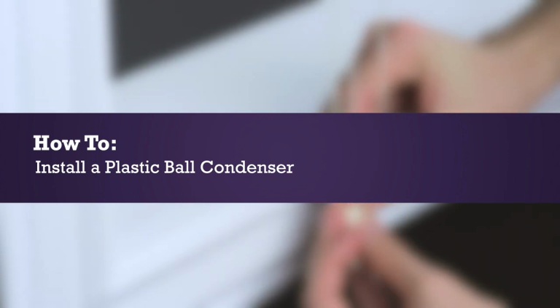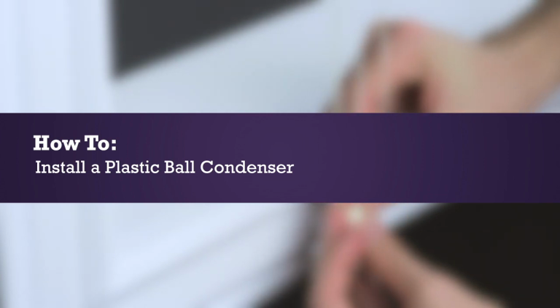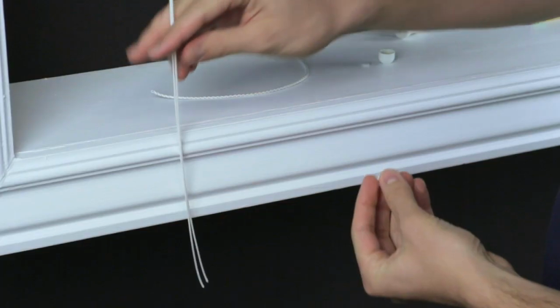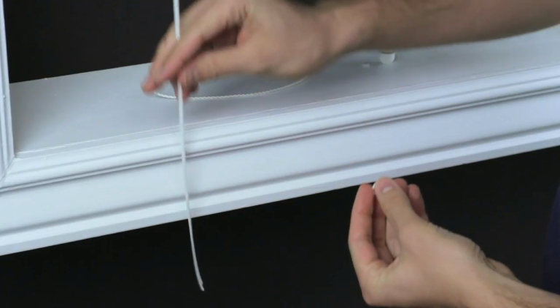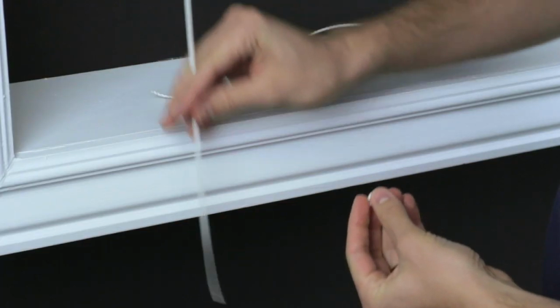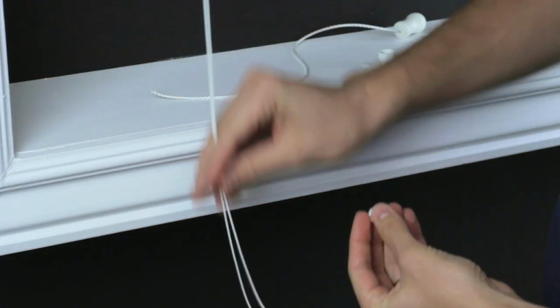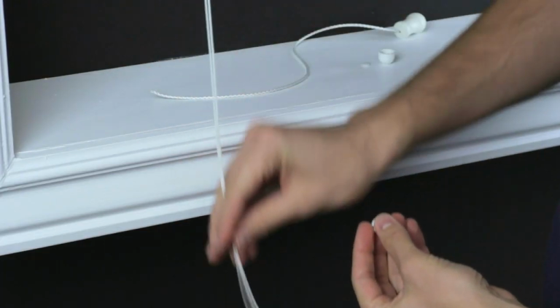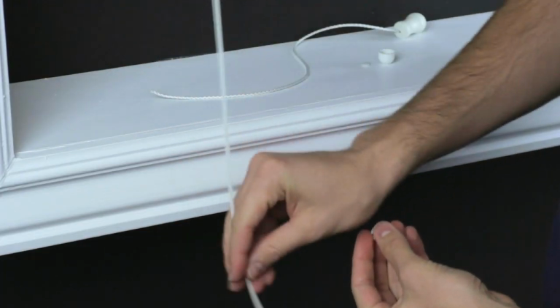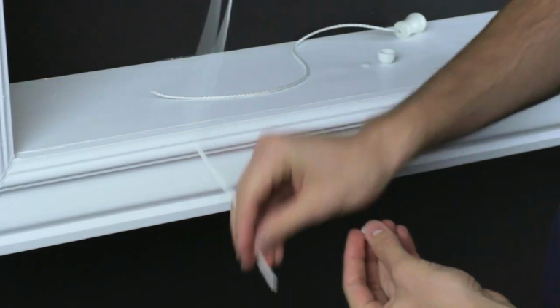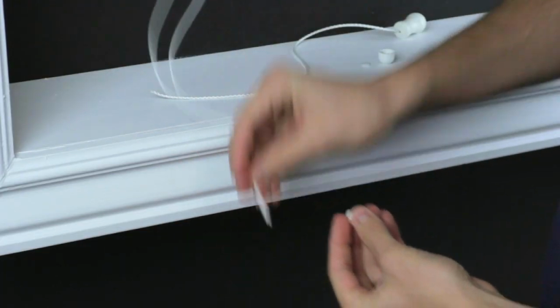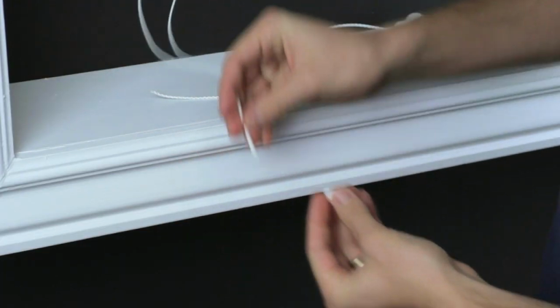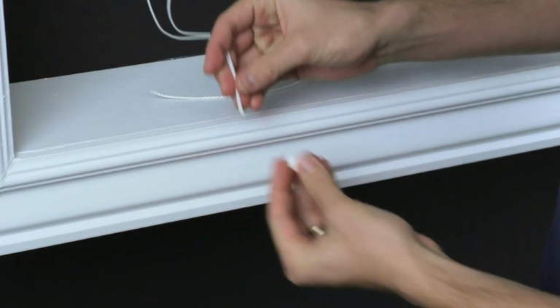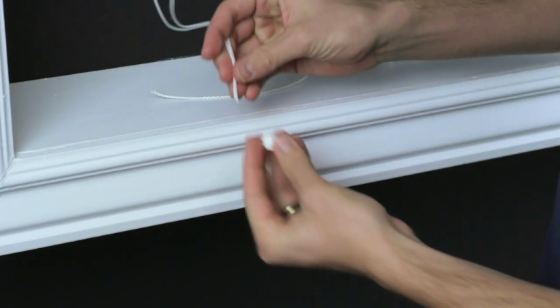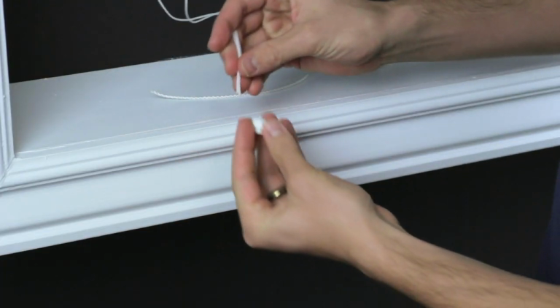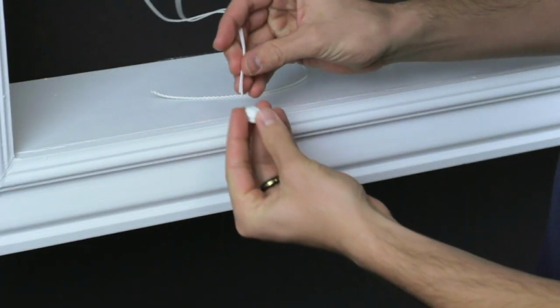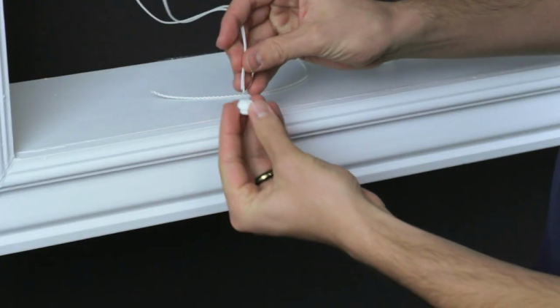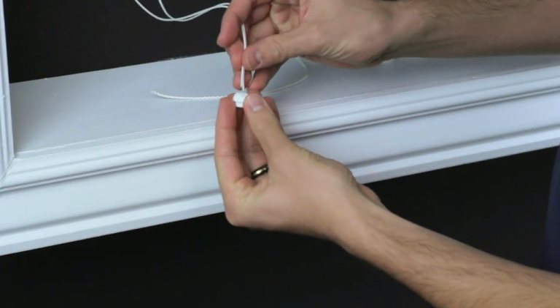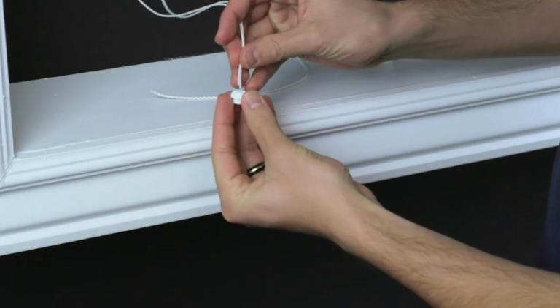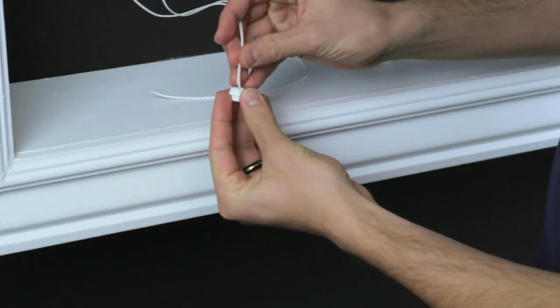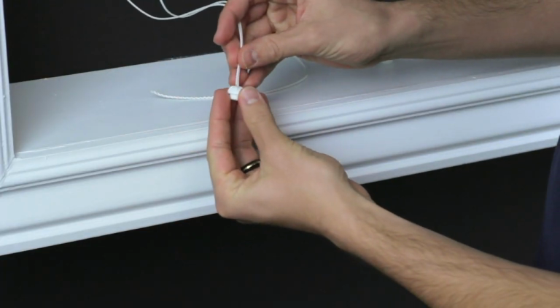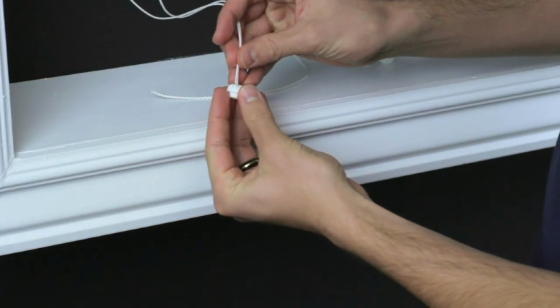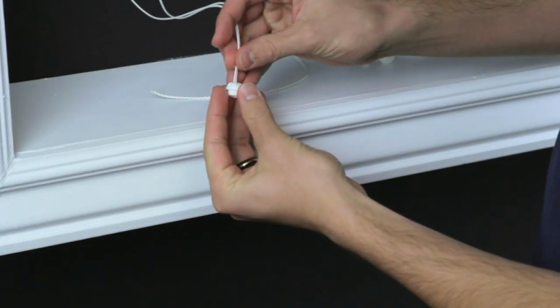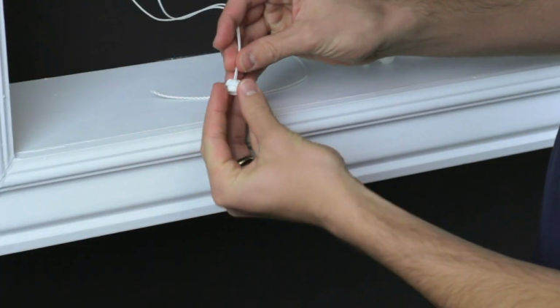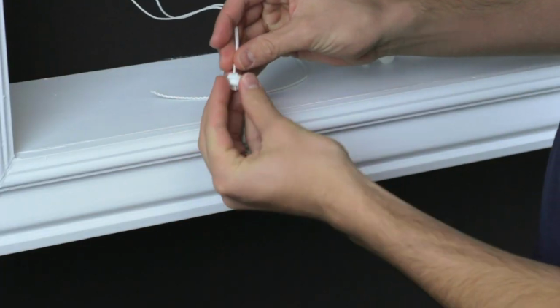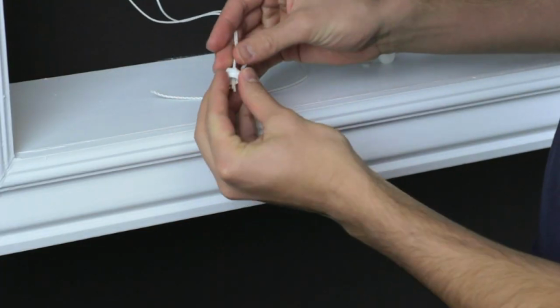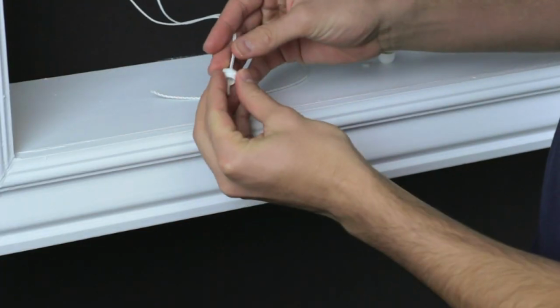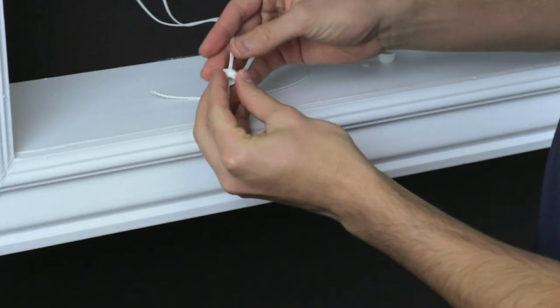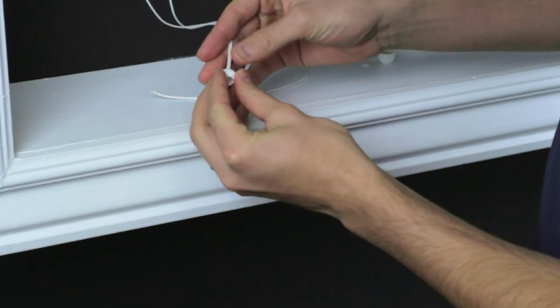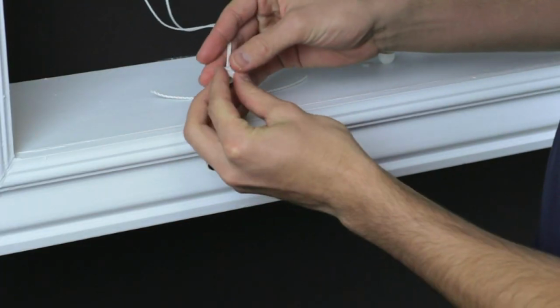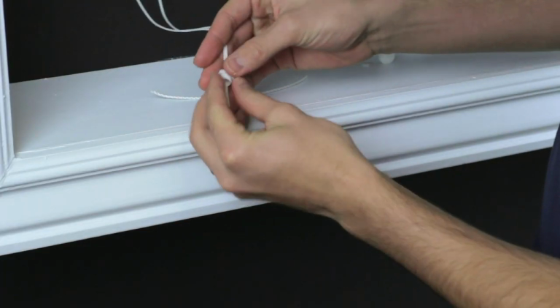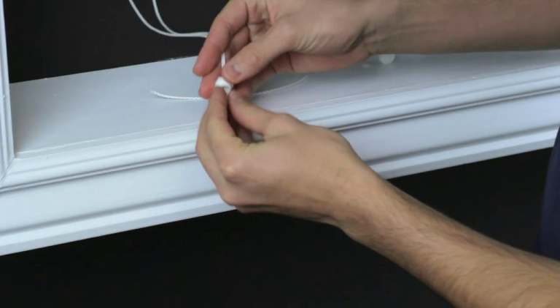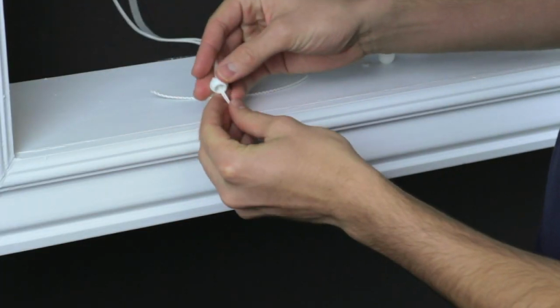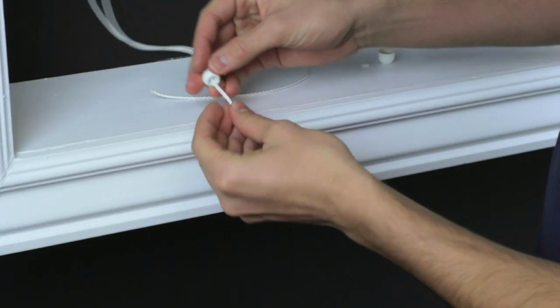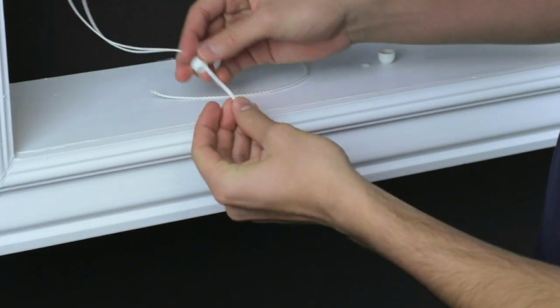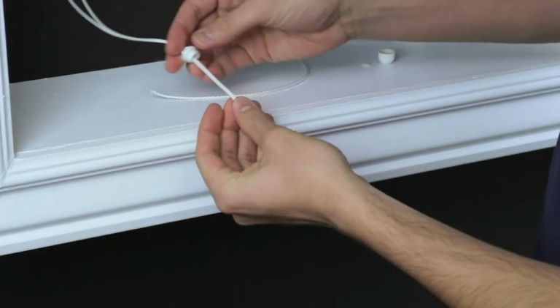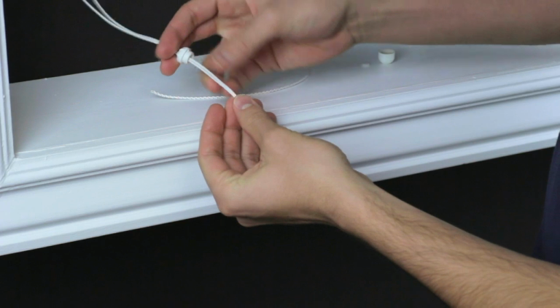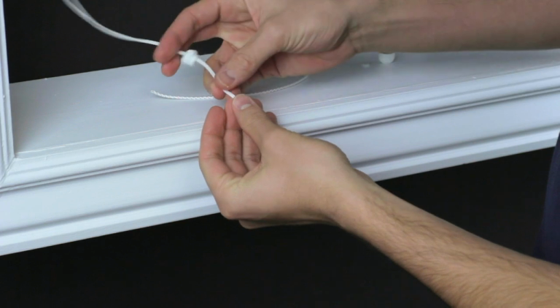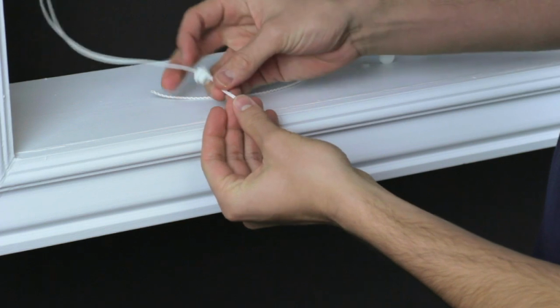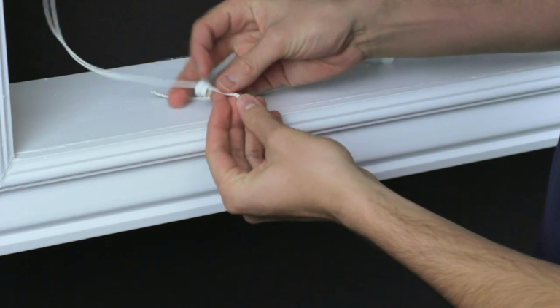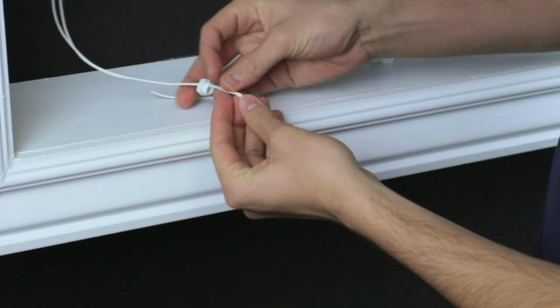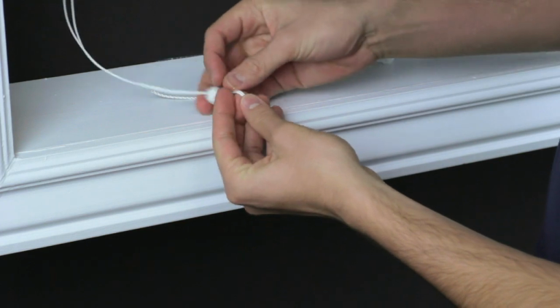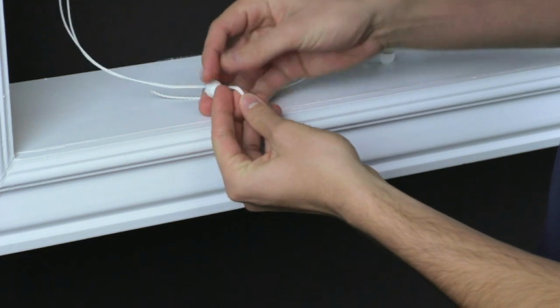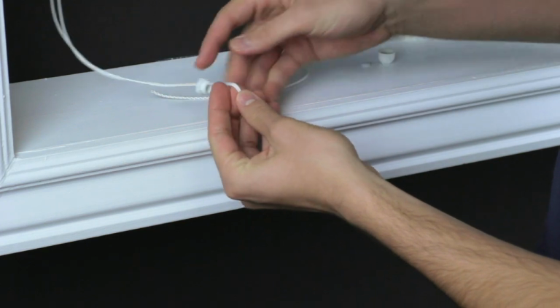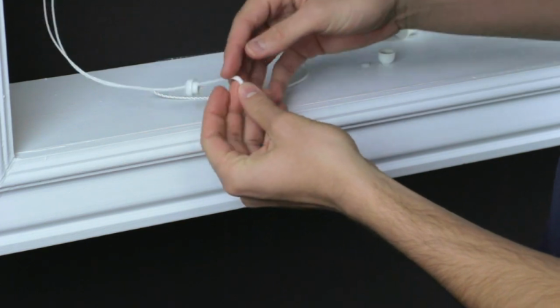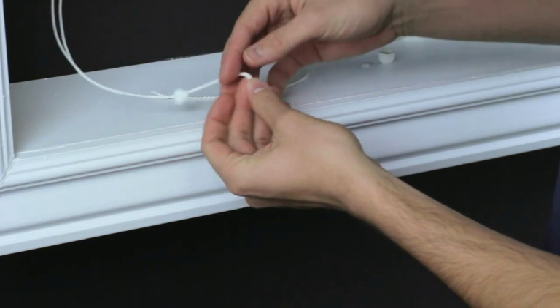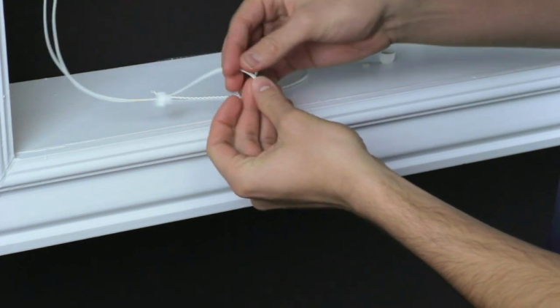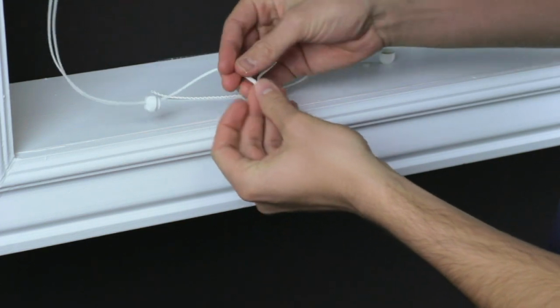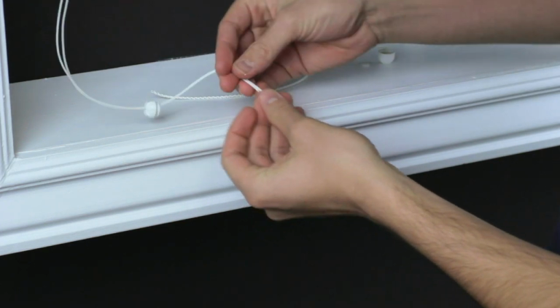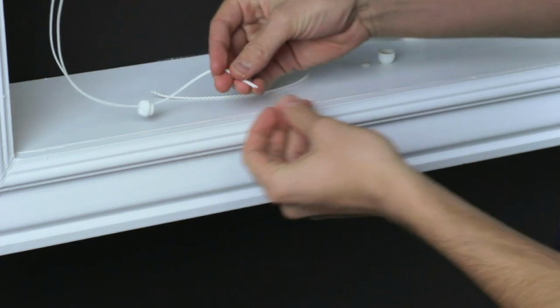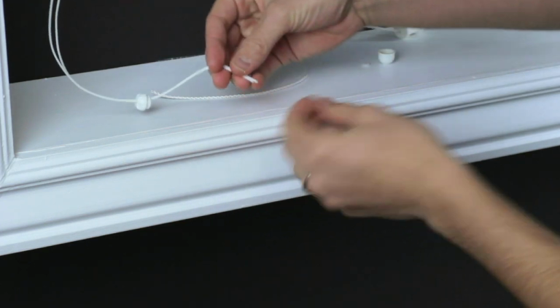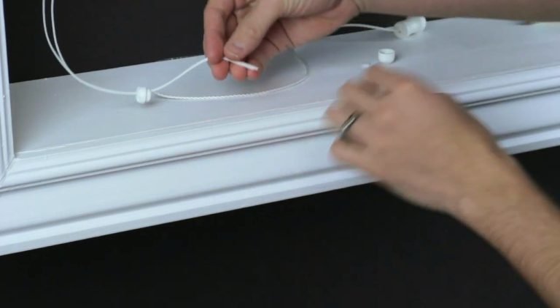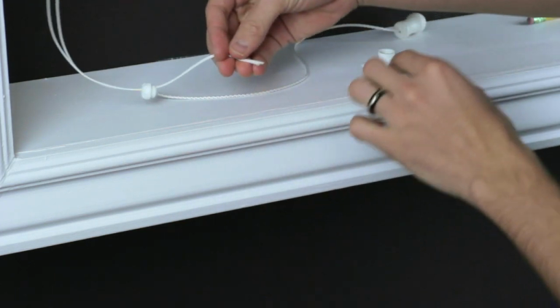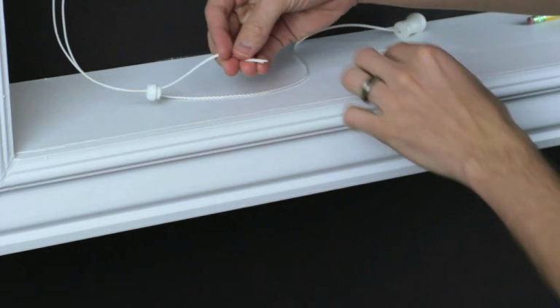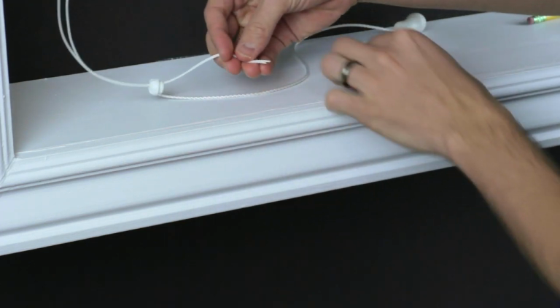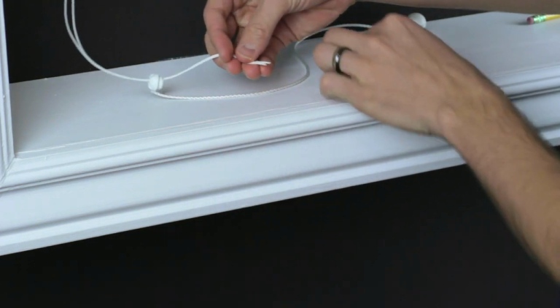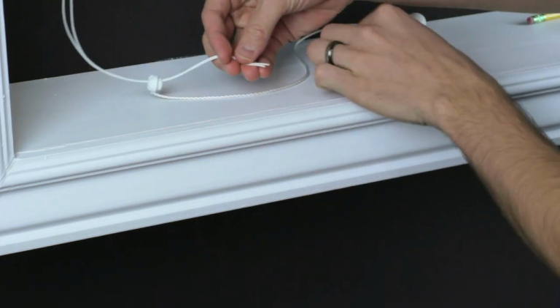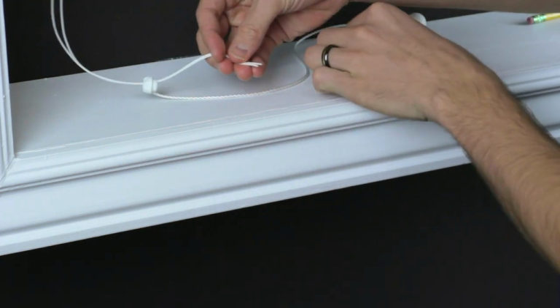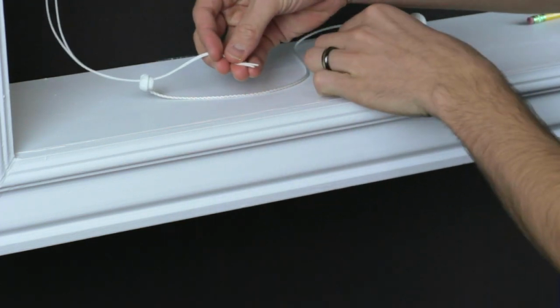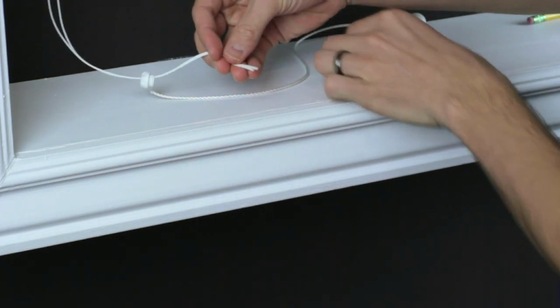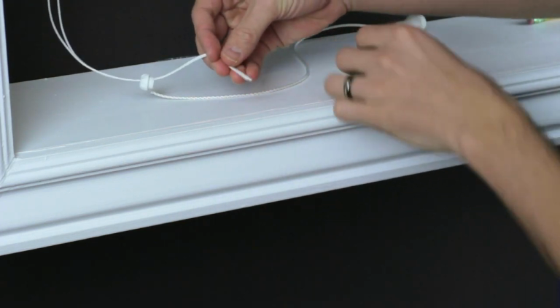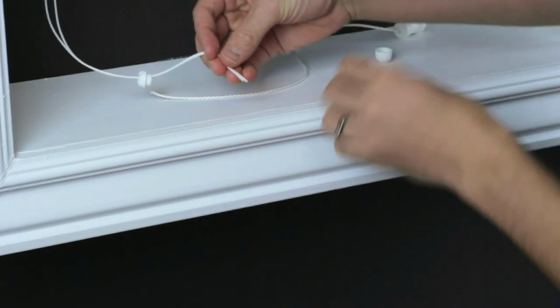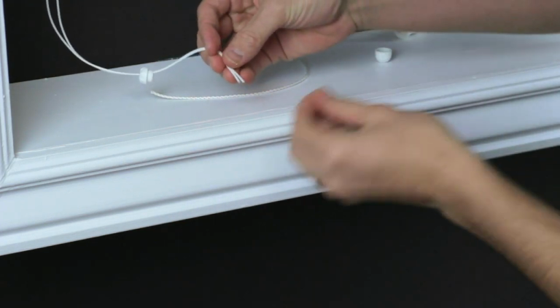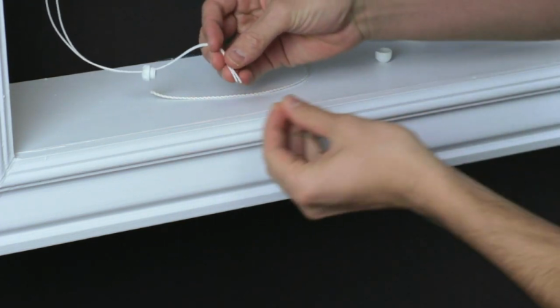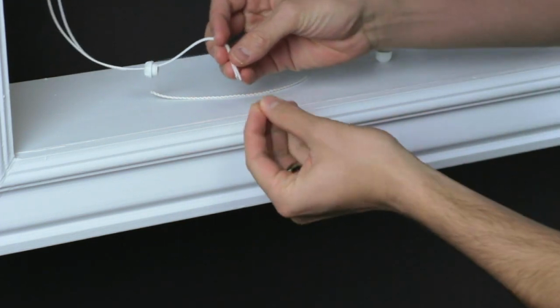With the strings cut evenly, slide the top of the ball onto the strings followed by the washer, then tie a knot.